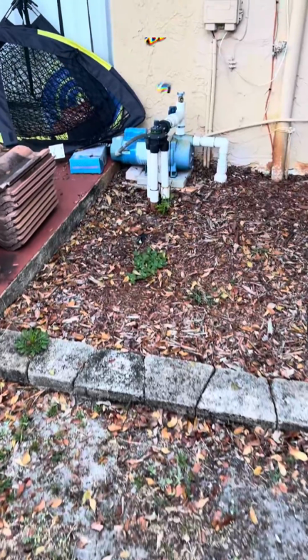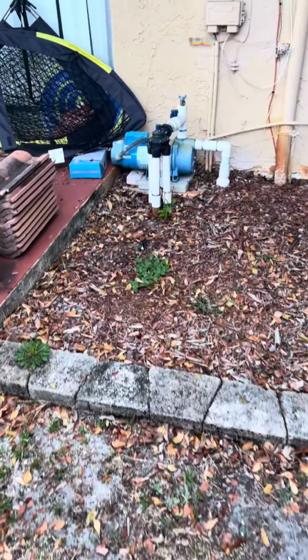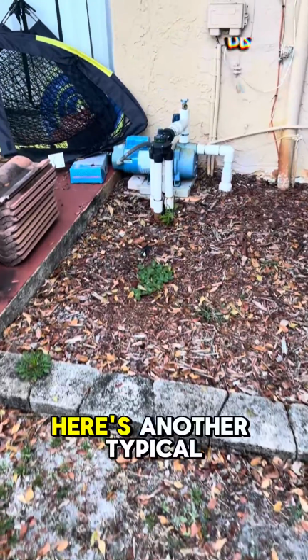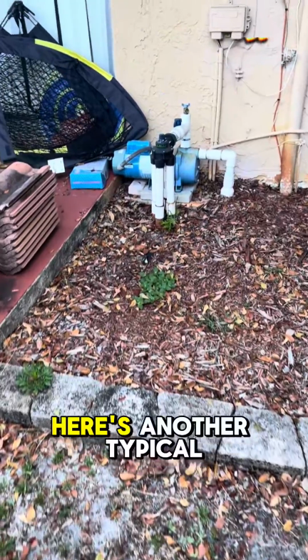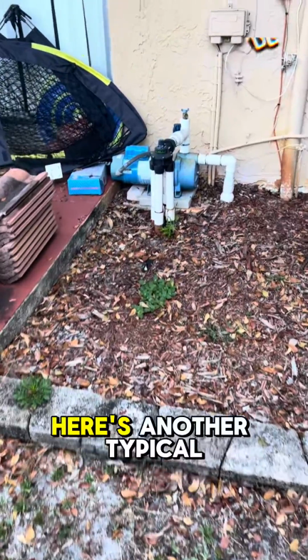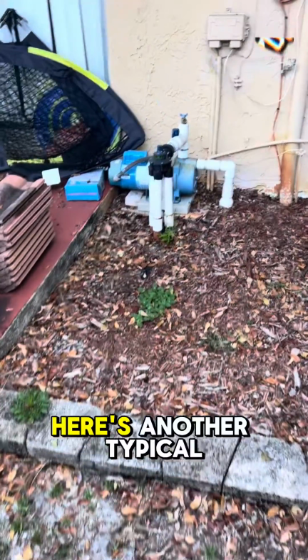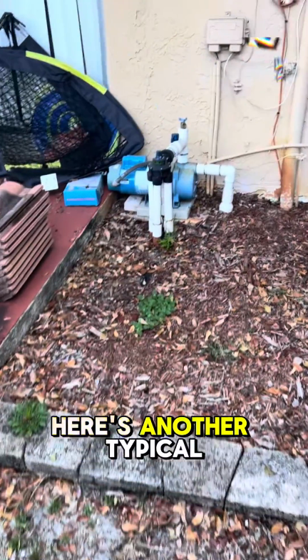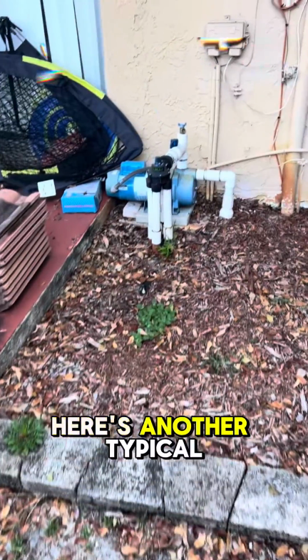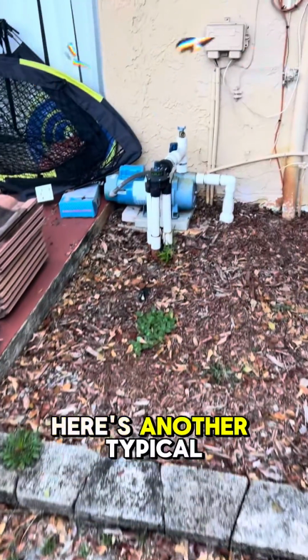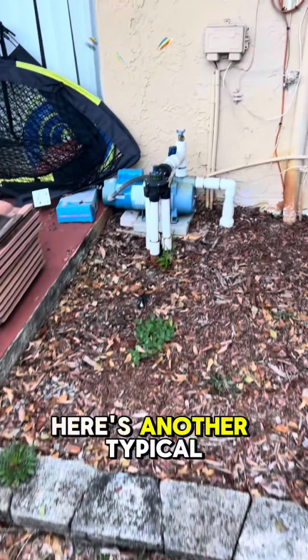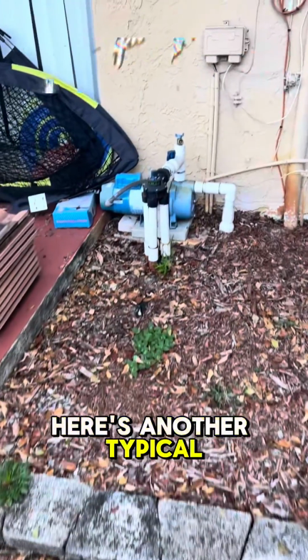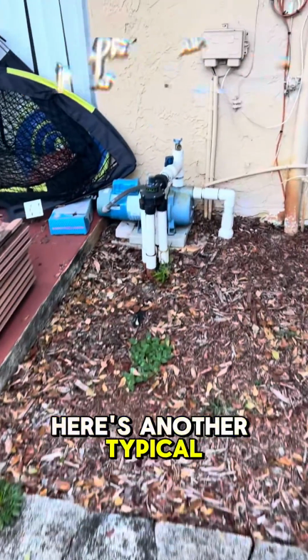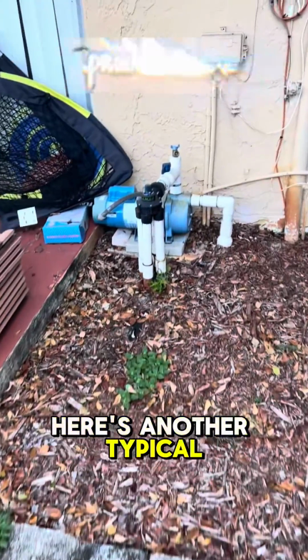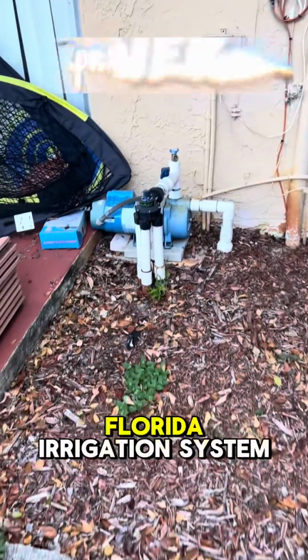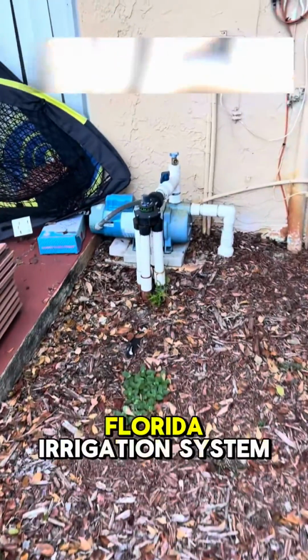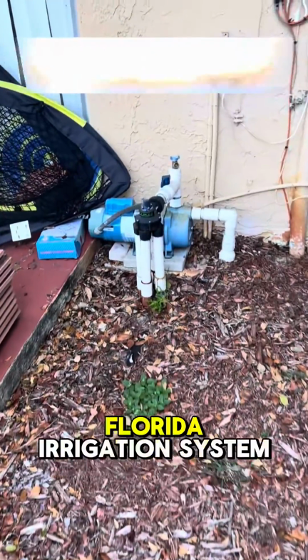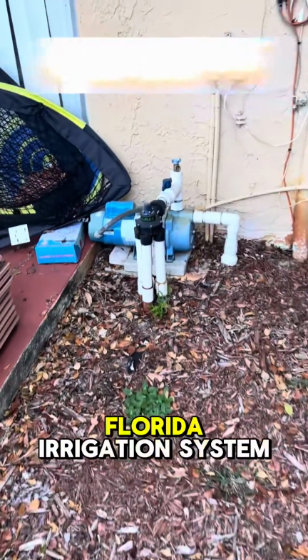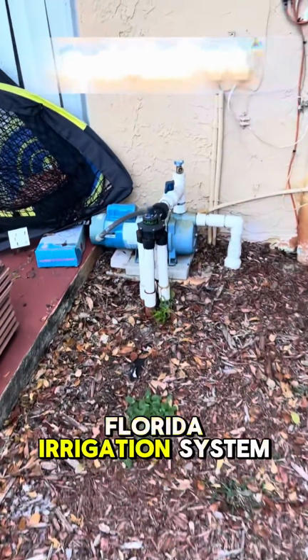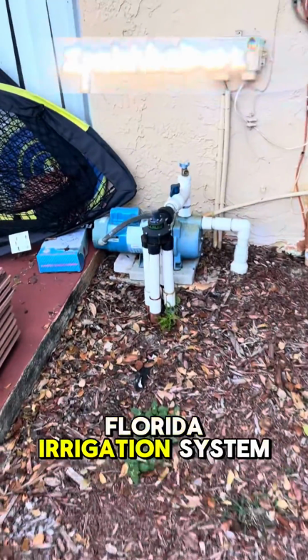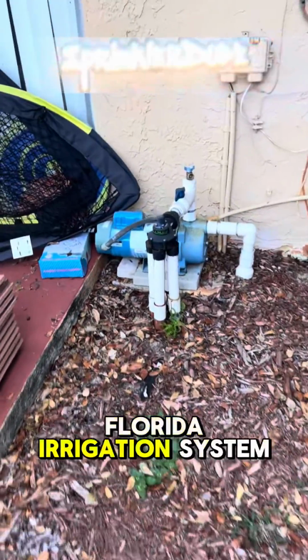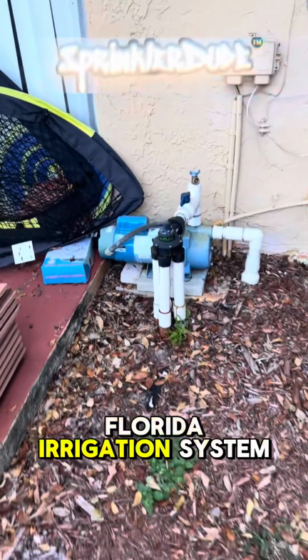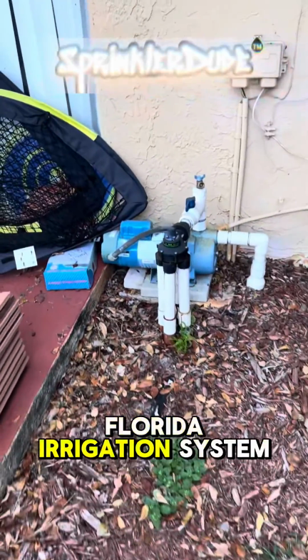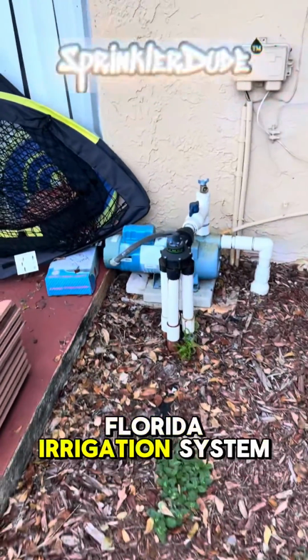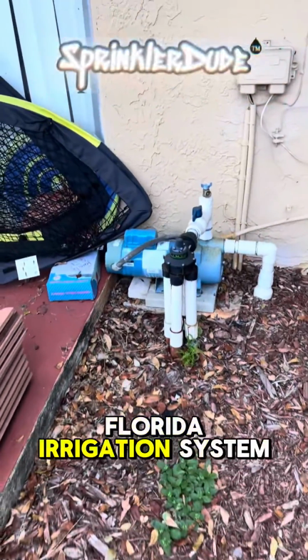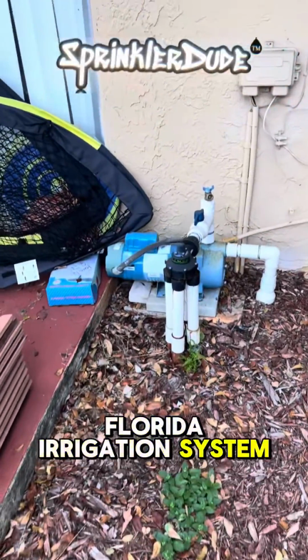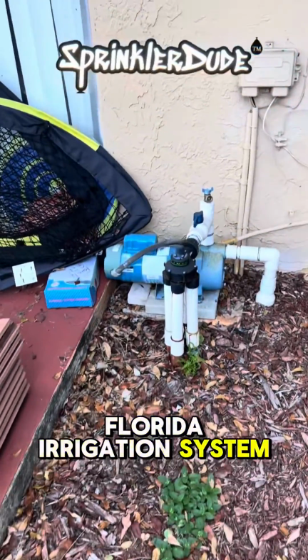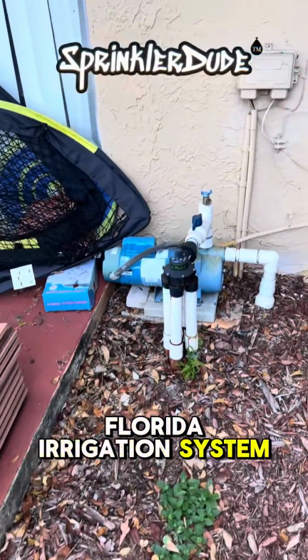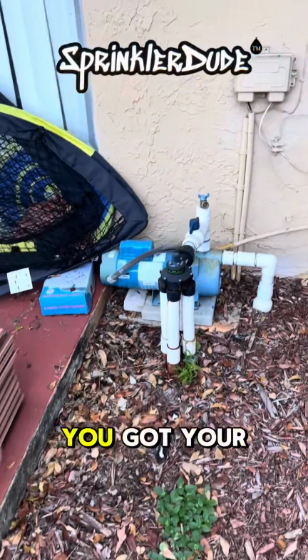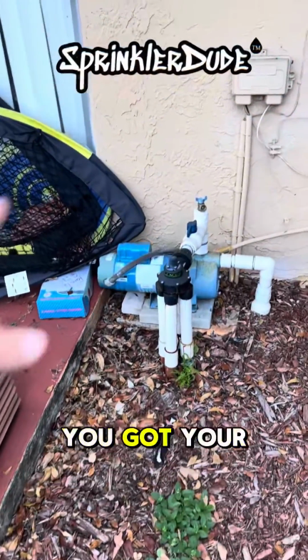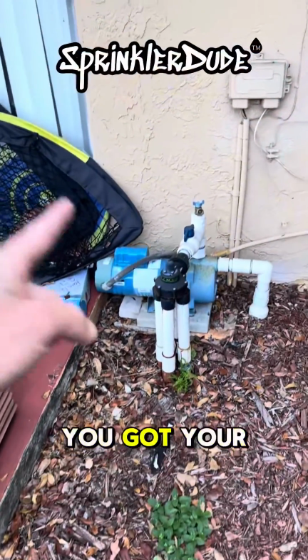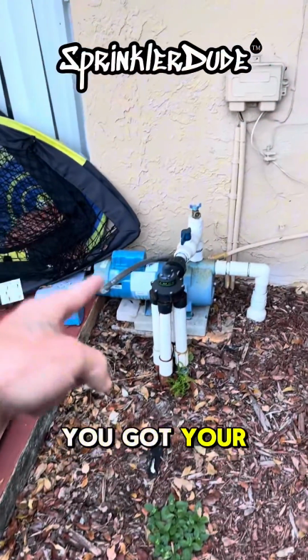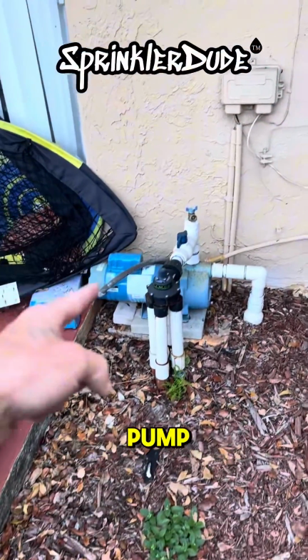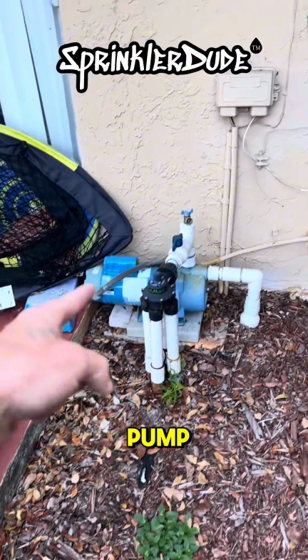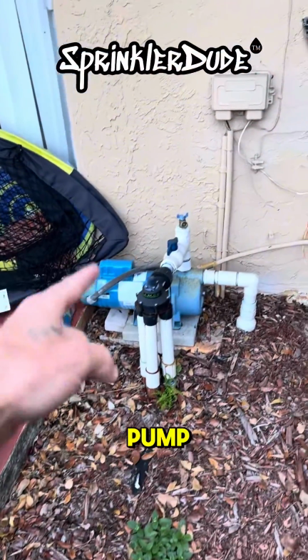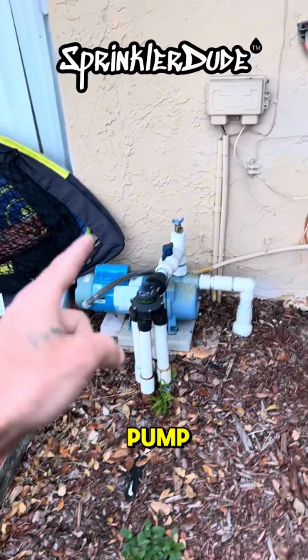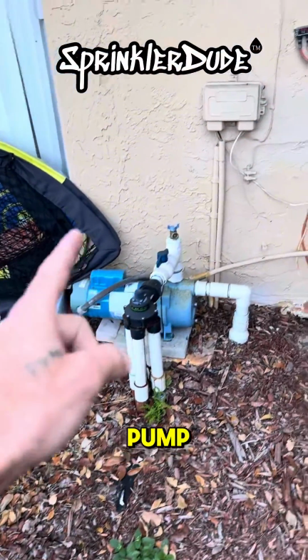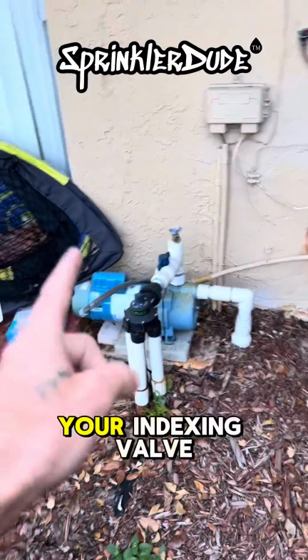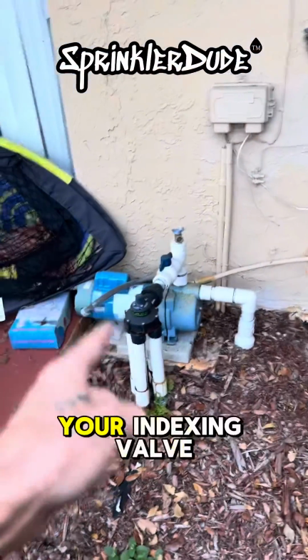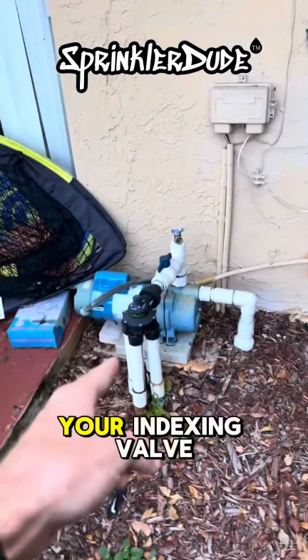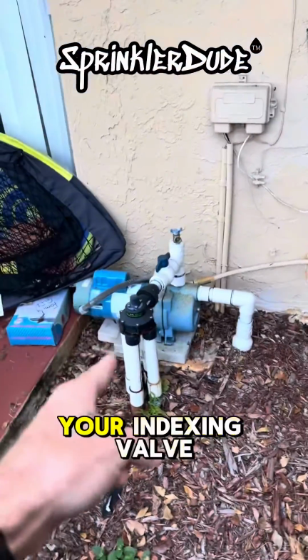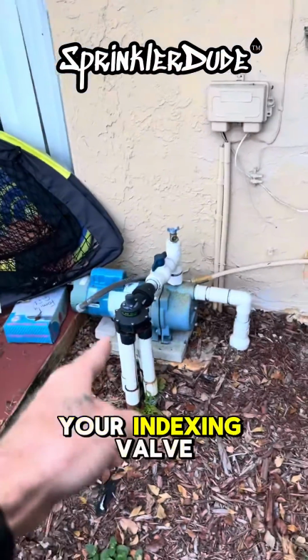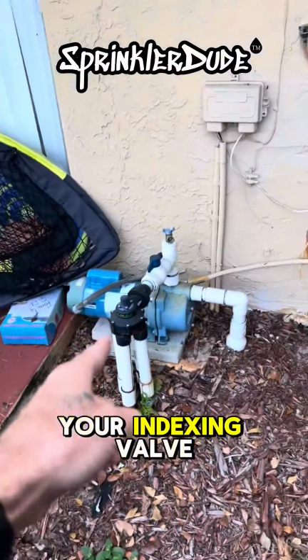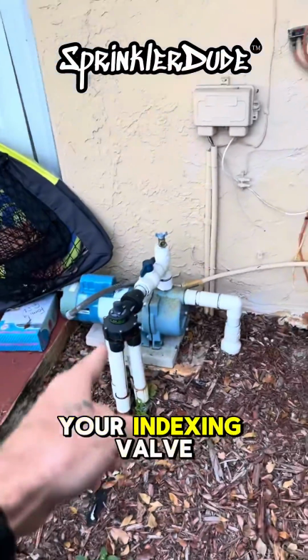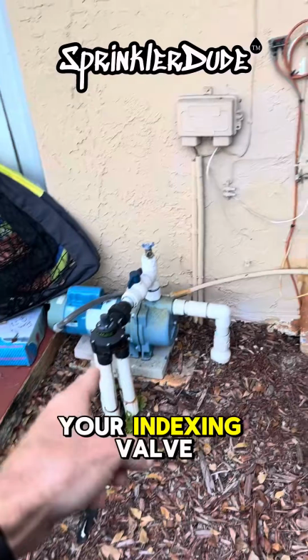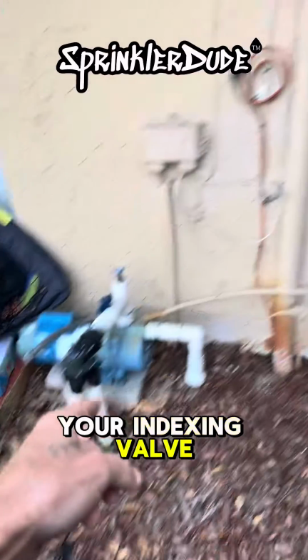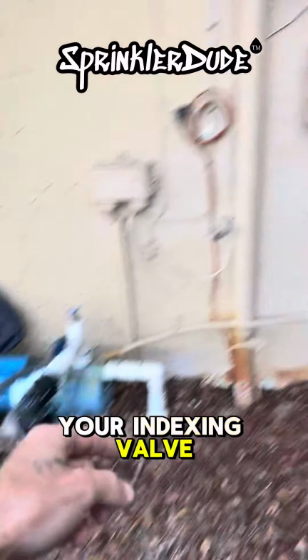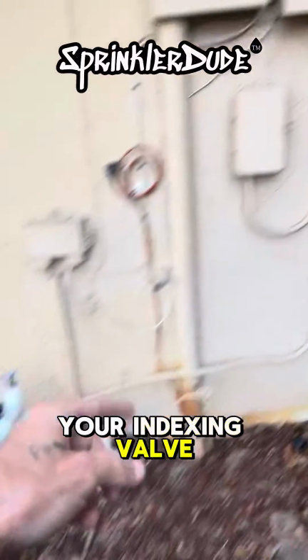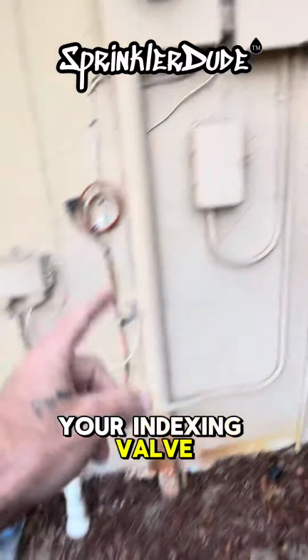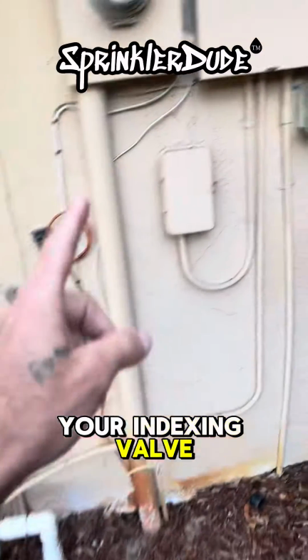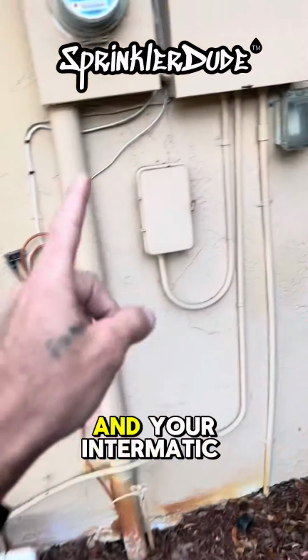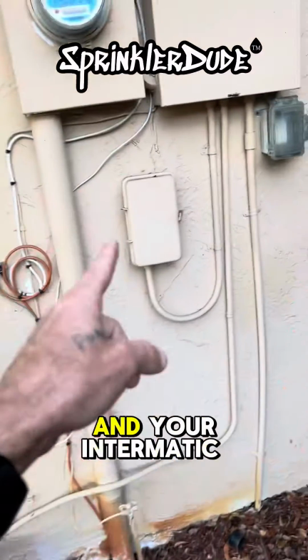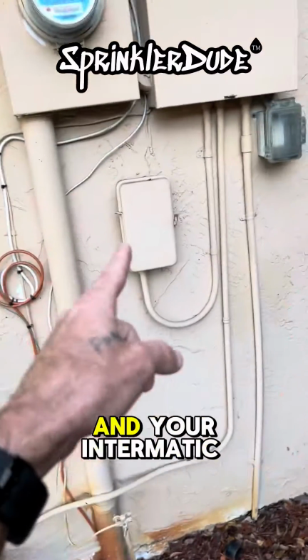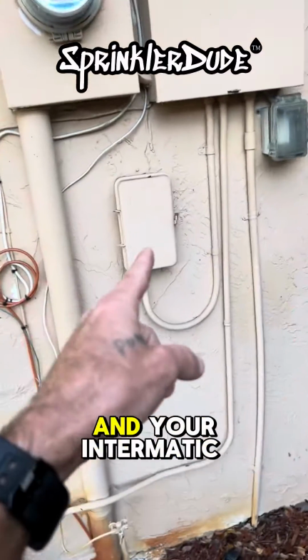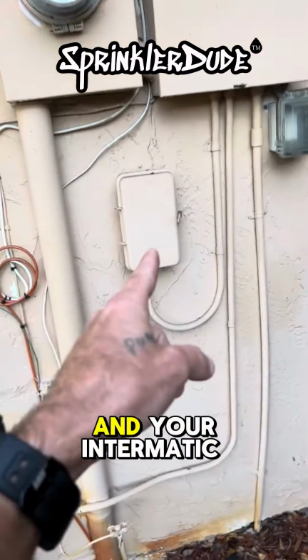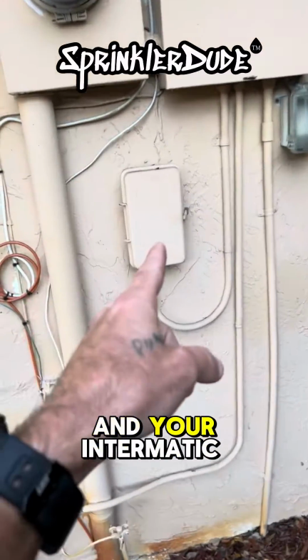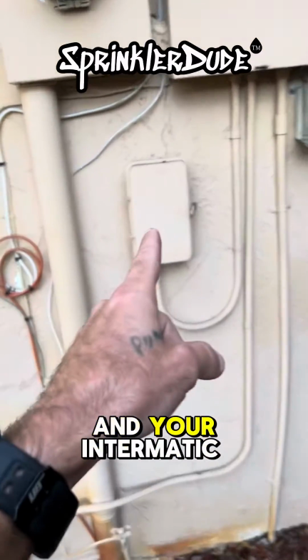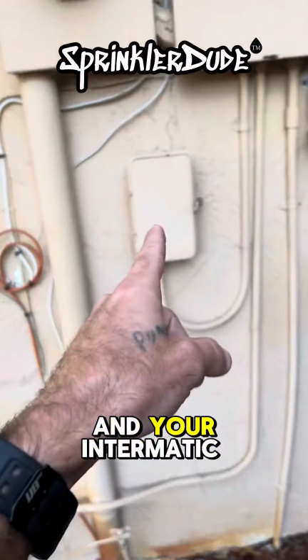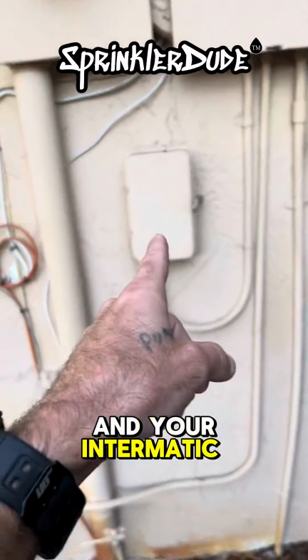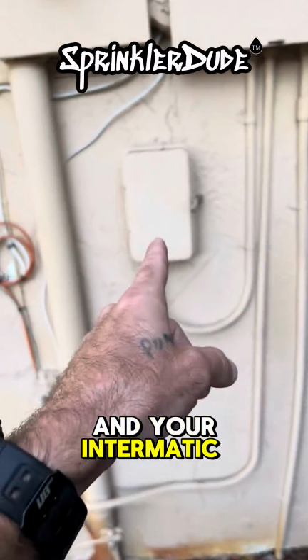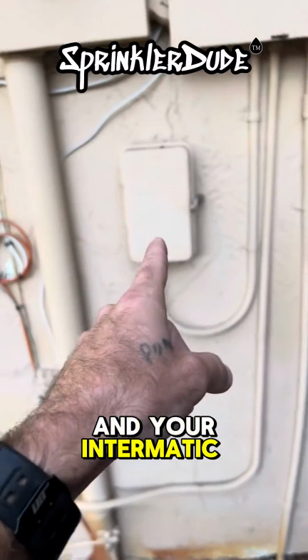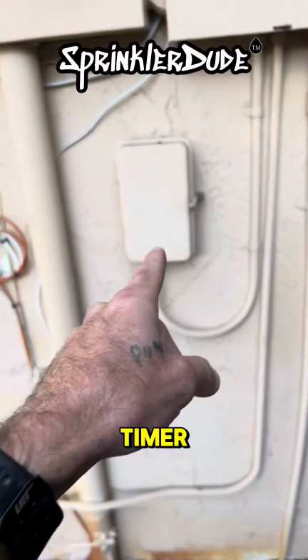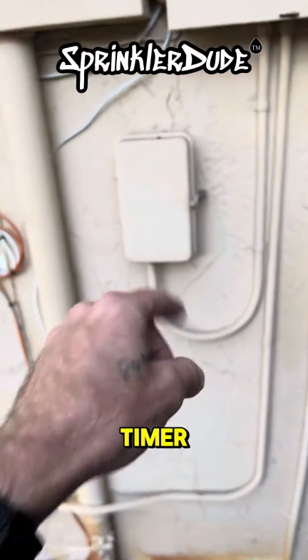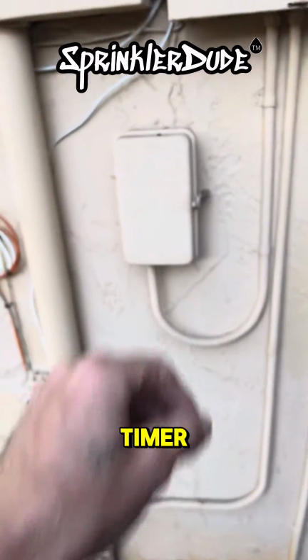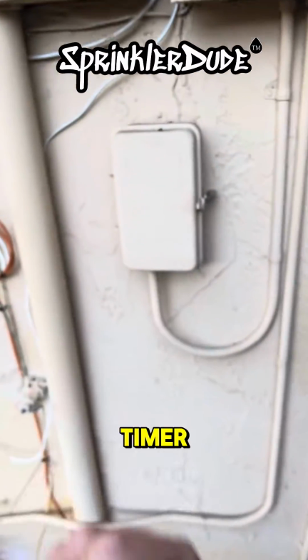Here's another typical Florida irrigation system. You got your pump, your indexing valve, and your enigmatic timer.